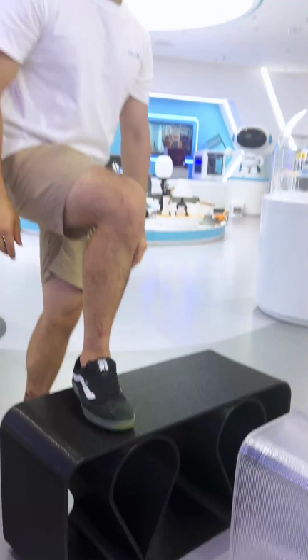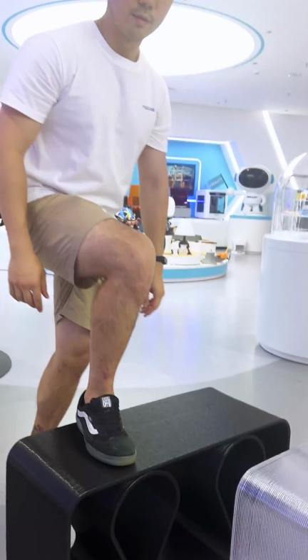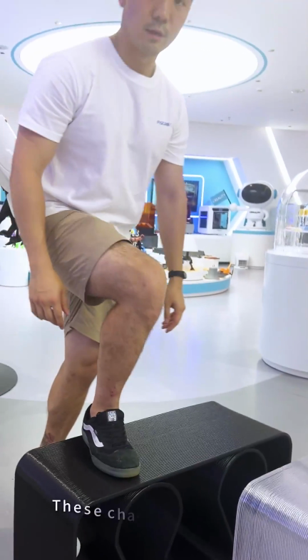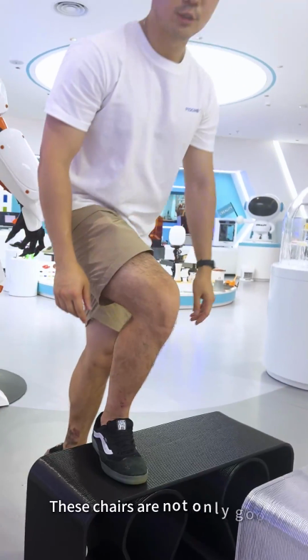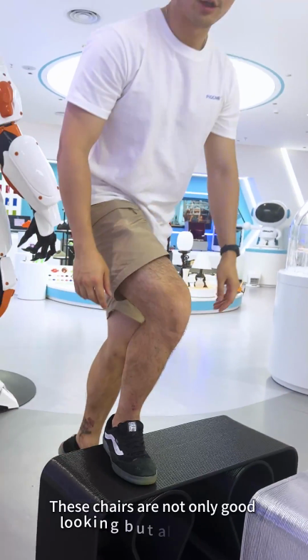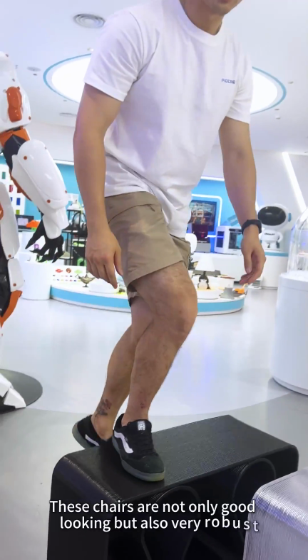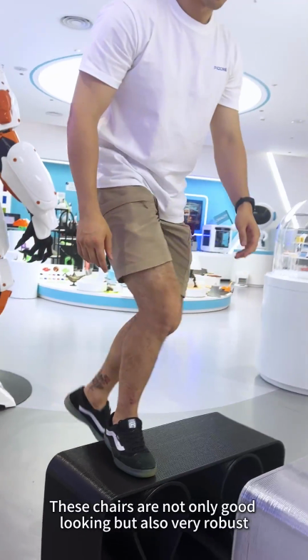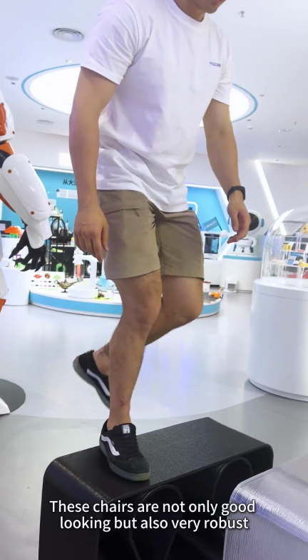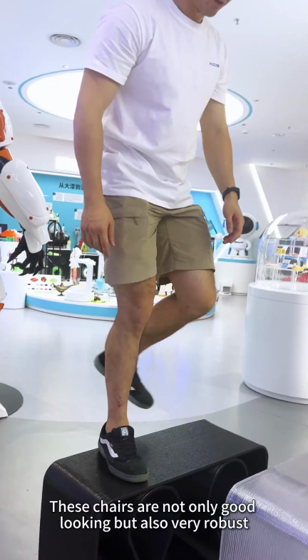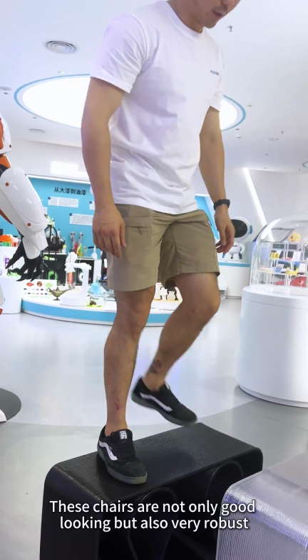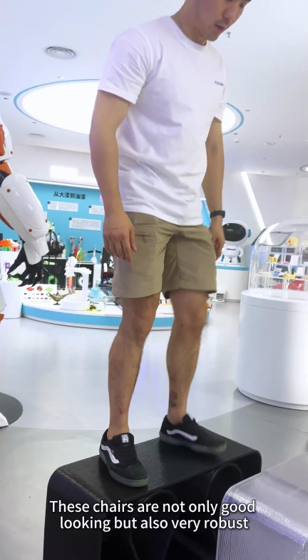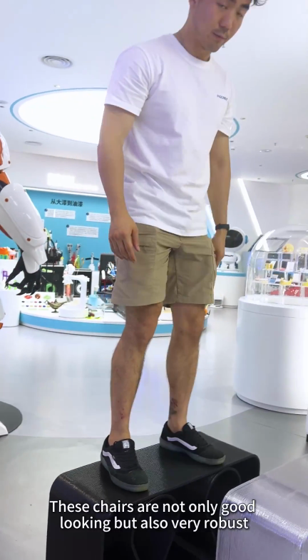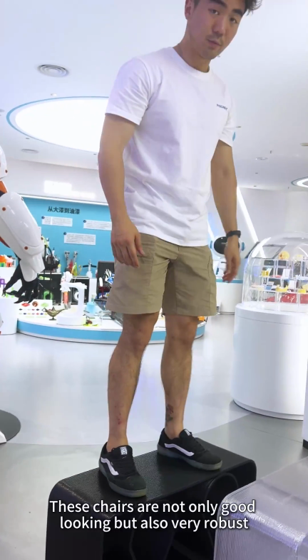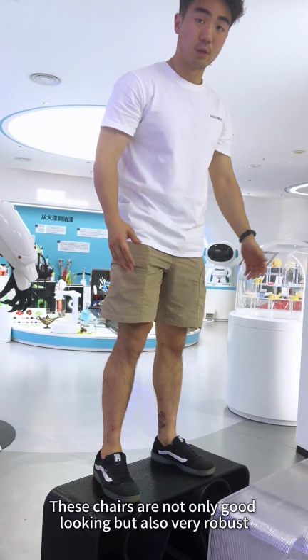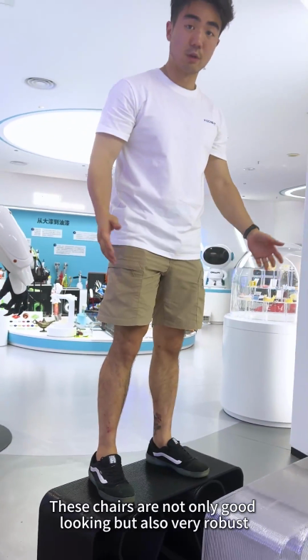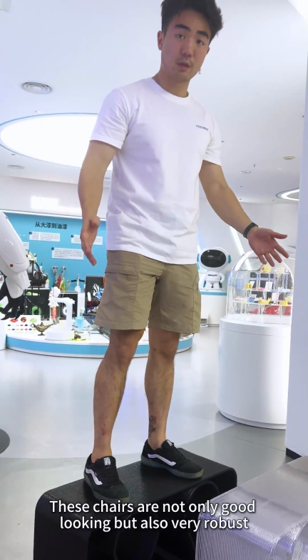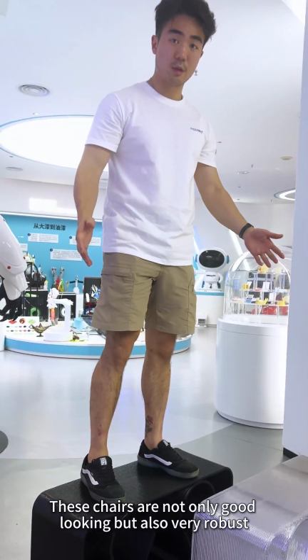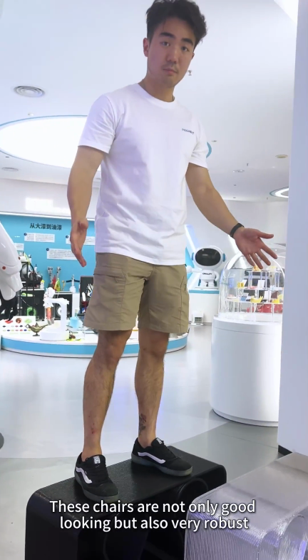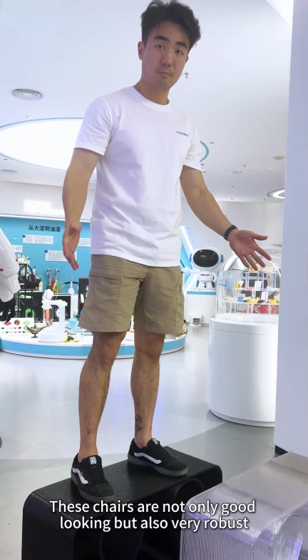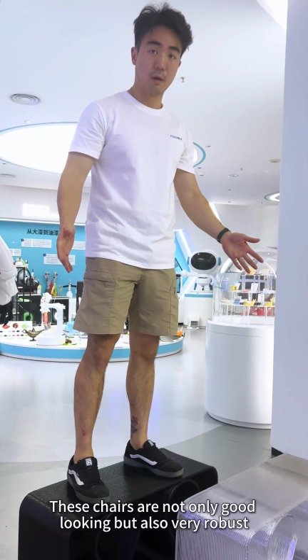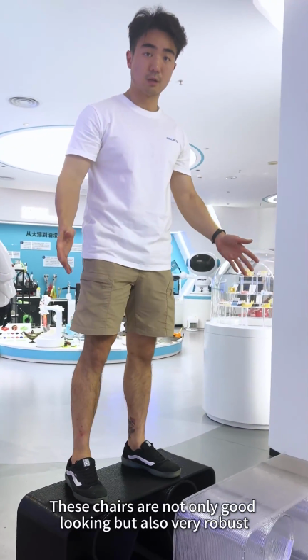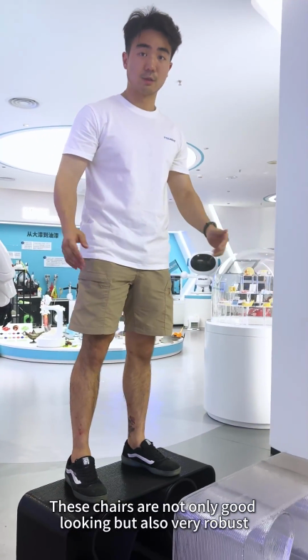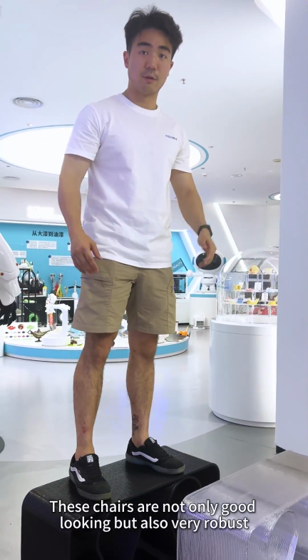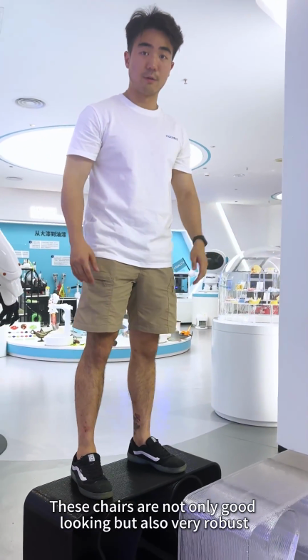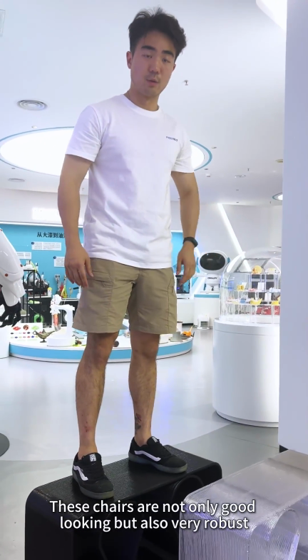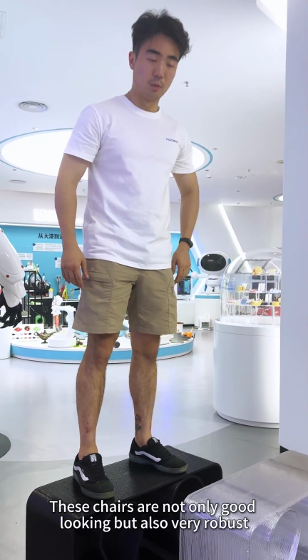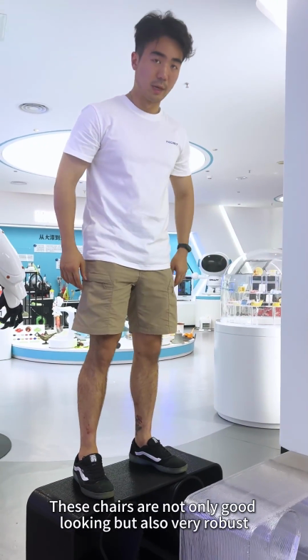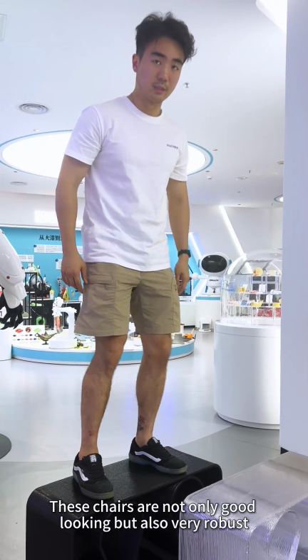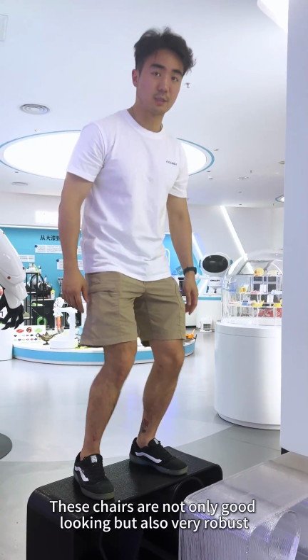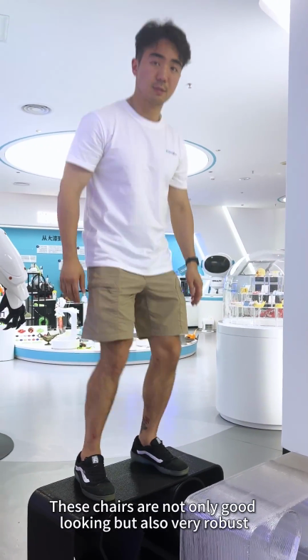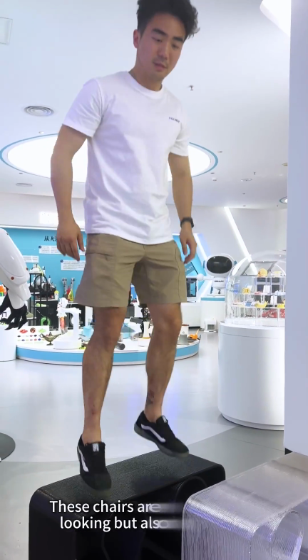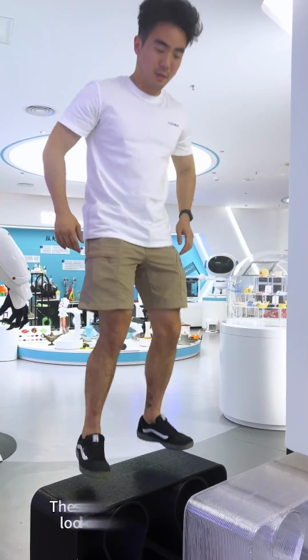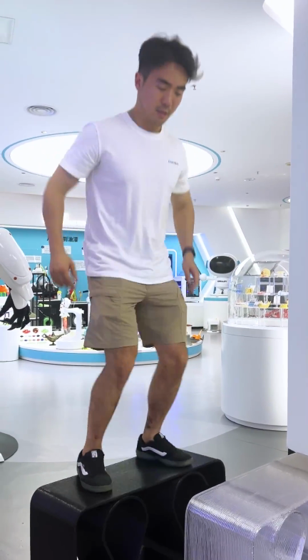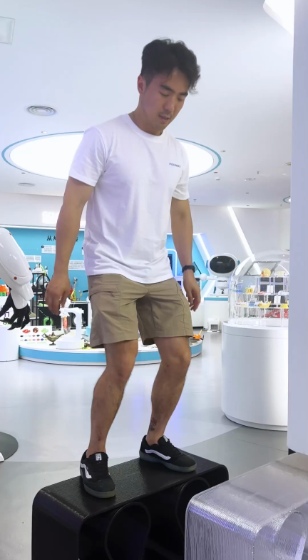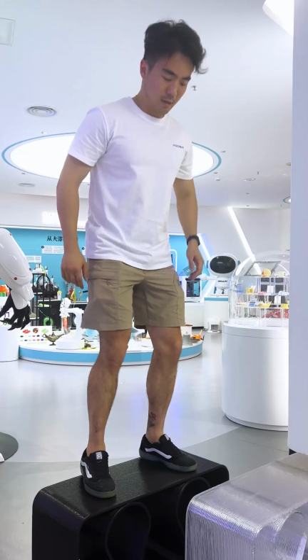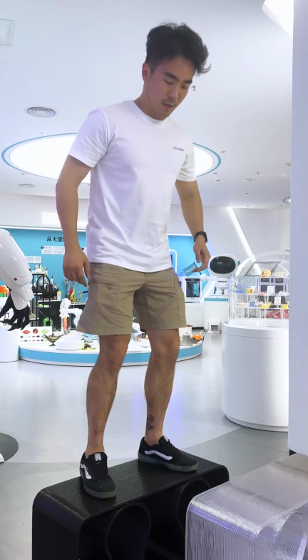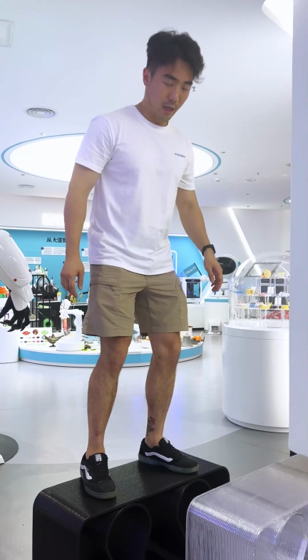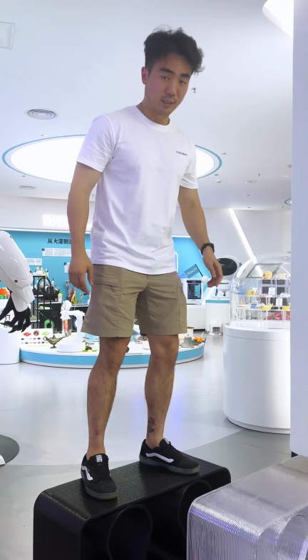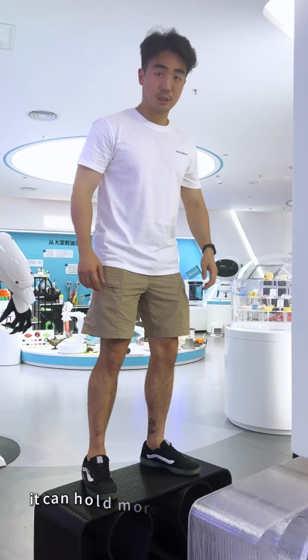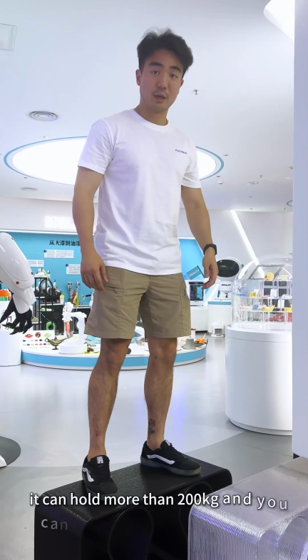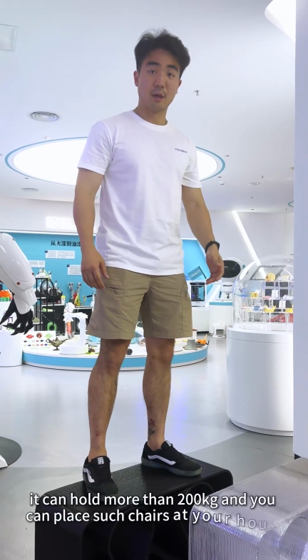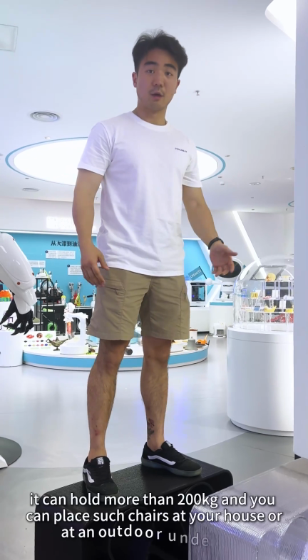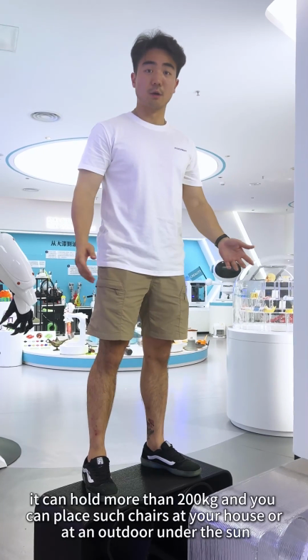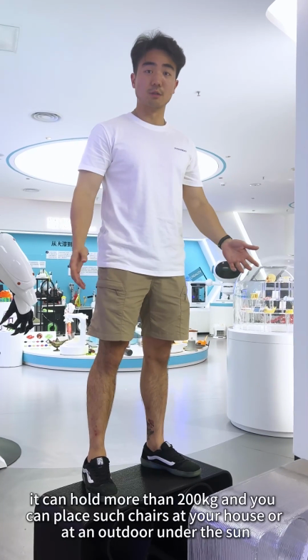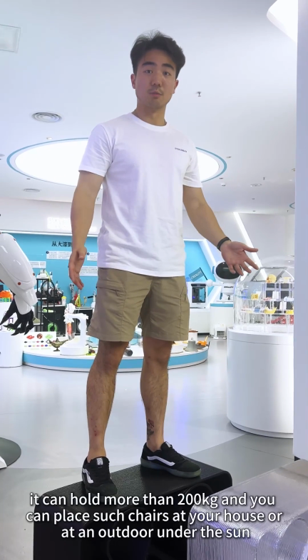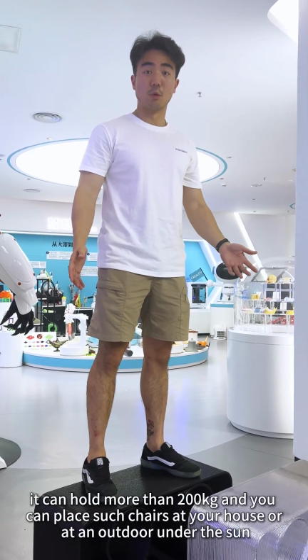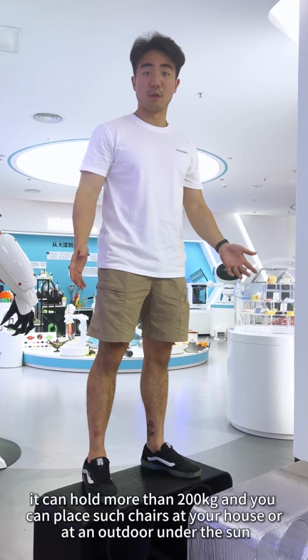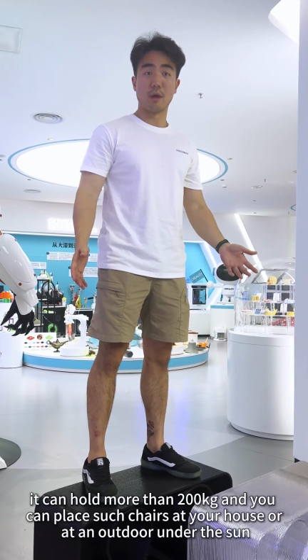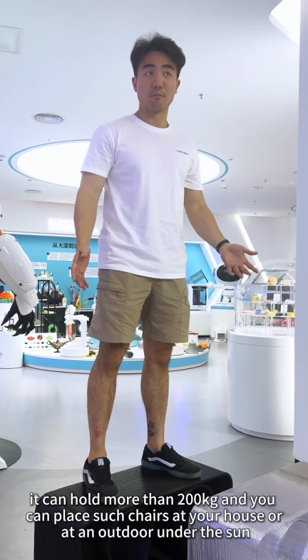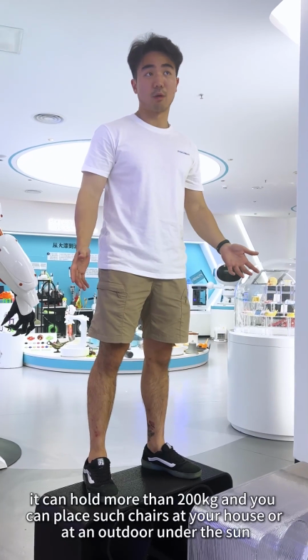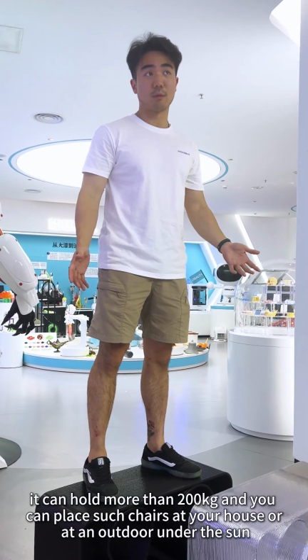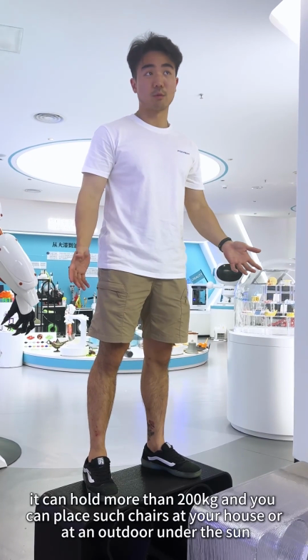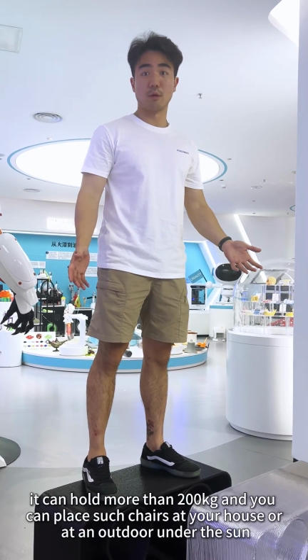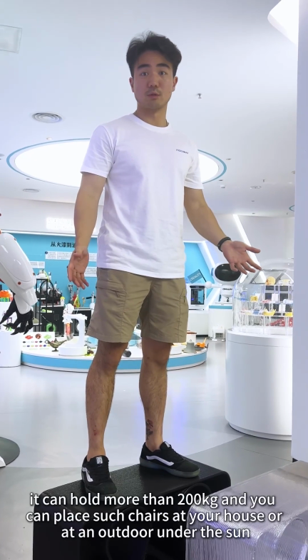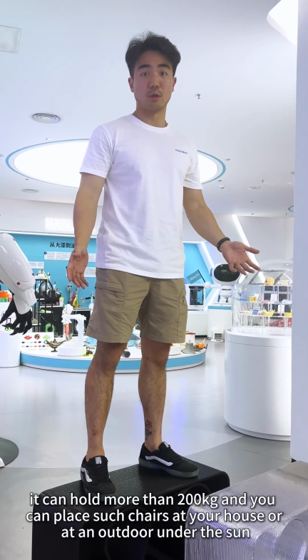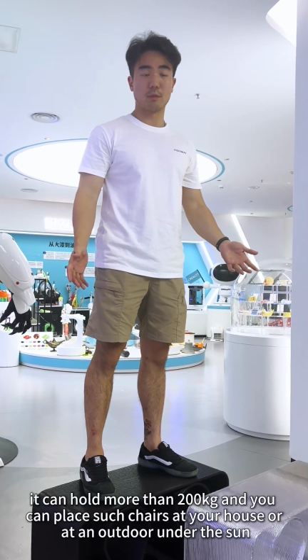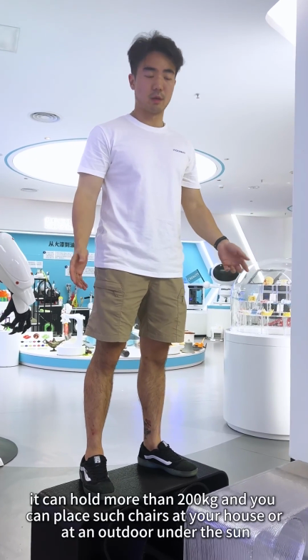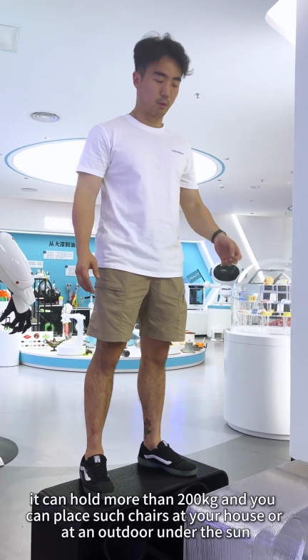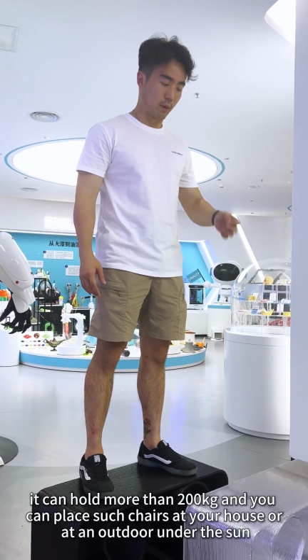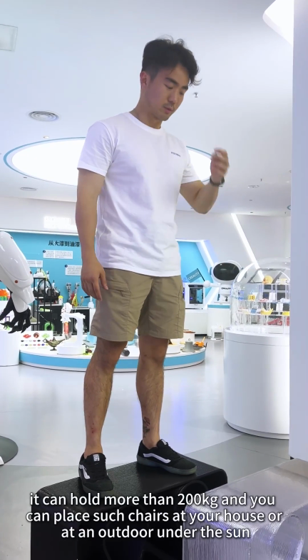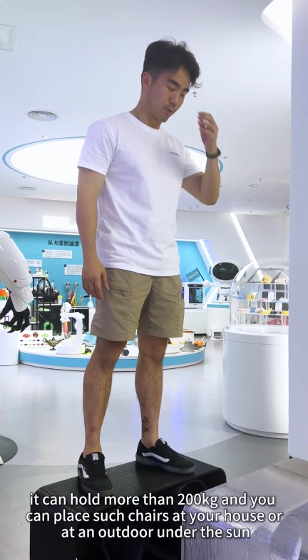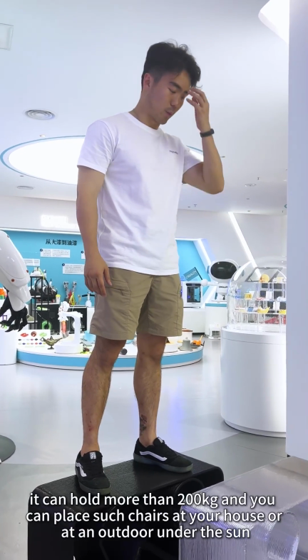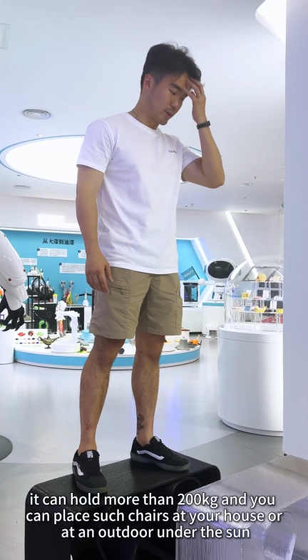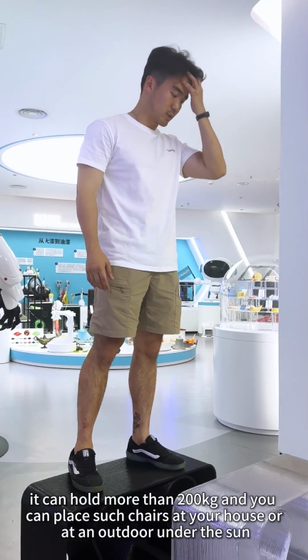These chairs are not only good looking but also very robust — they can hold more than 200 kilograms of weight.